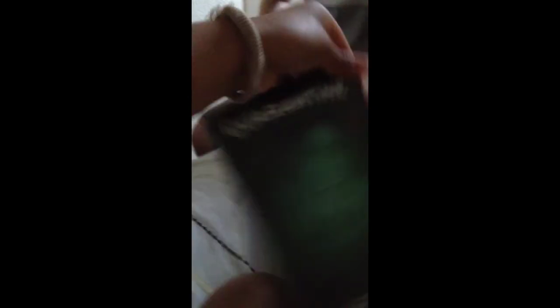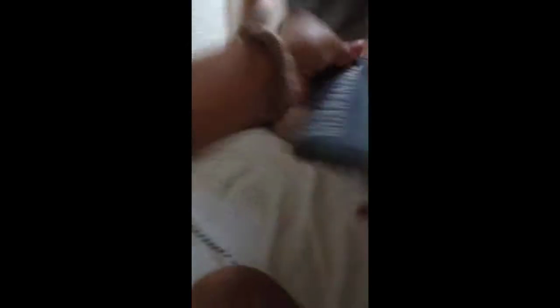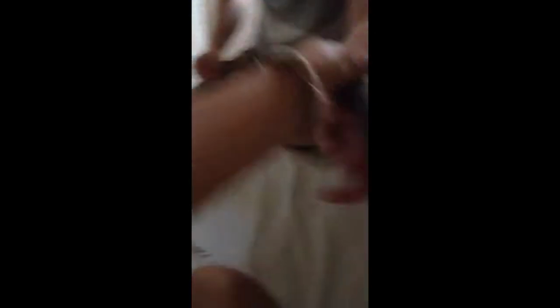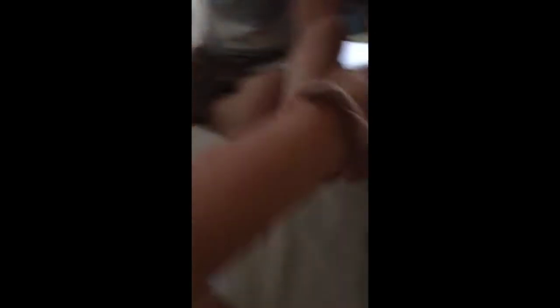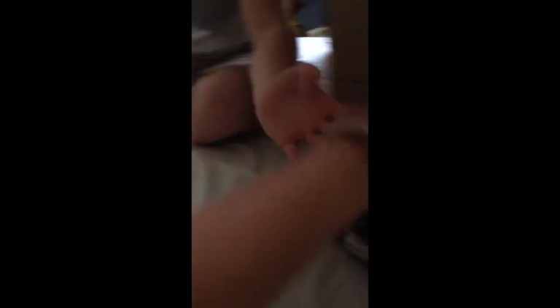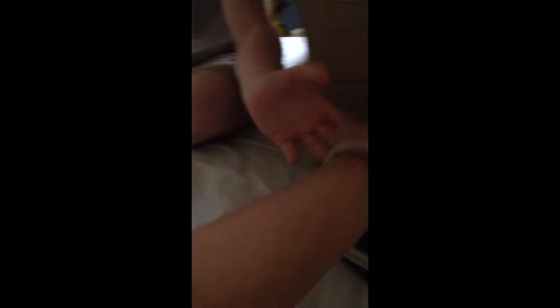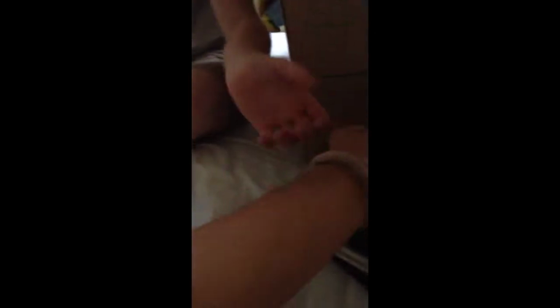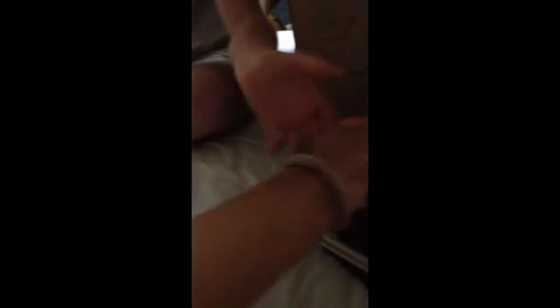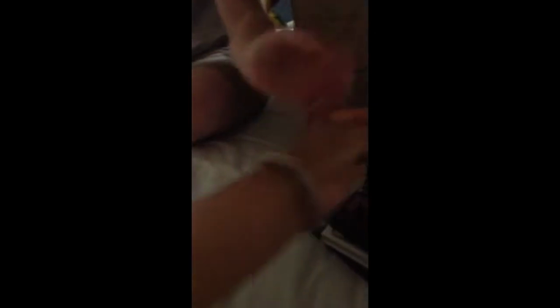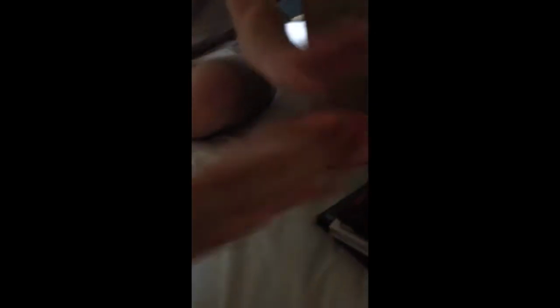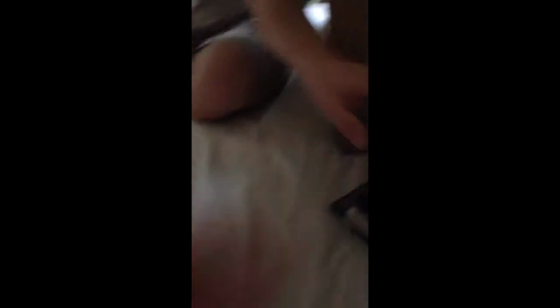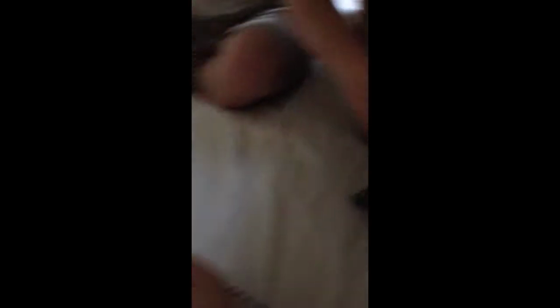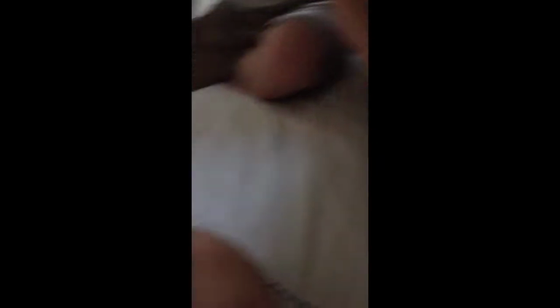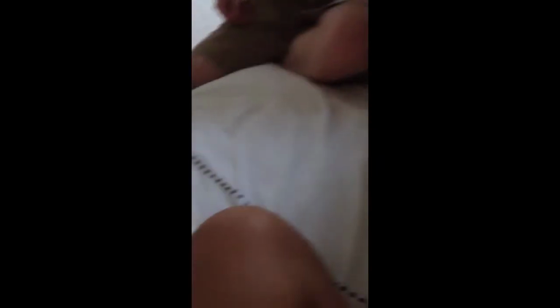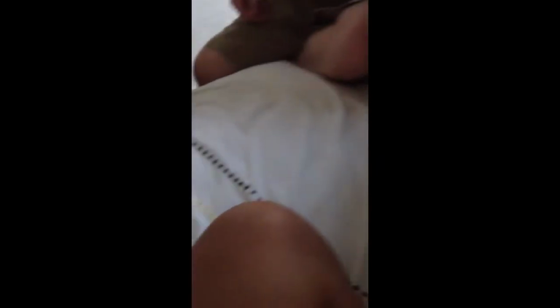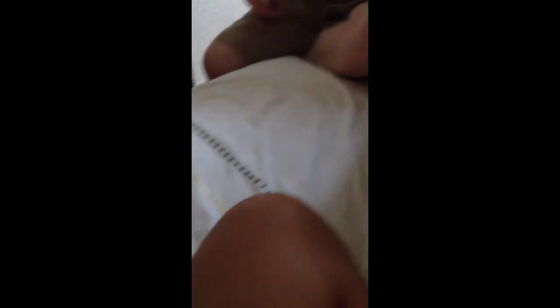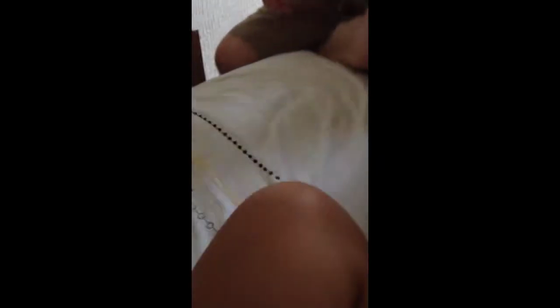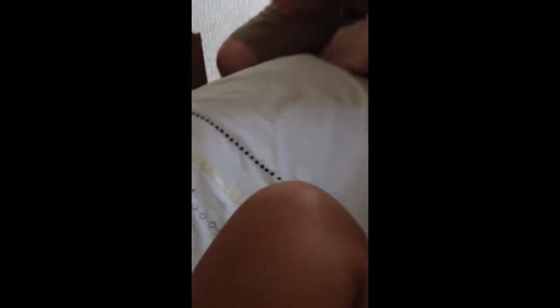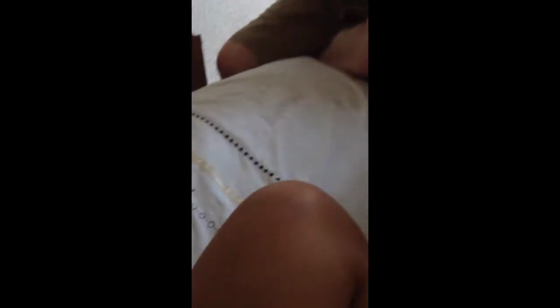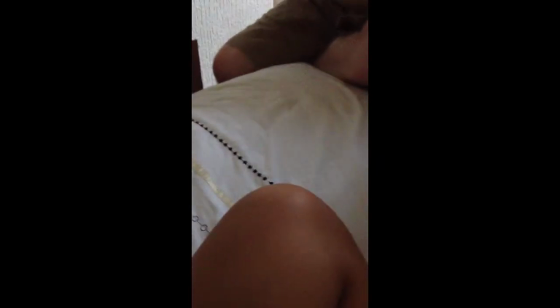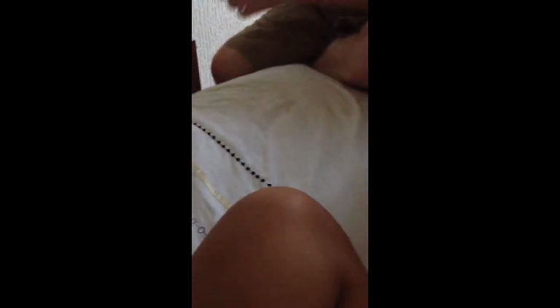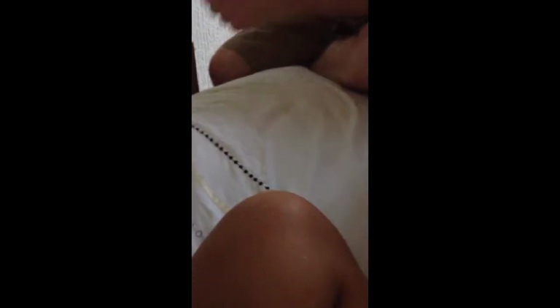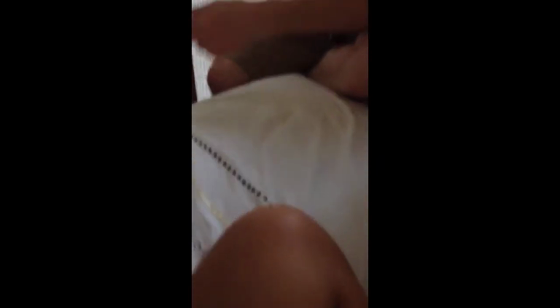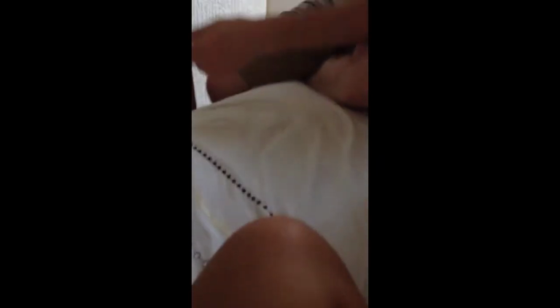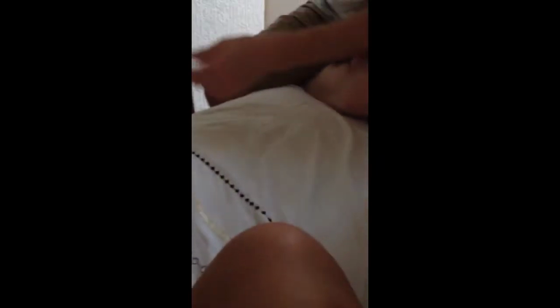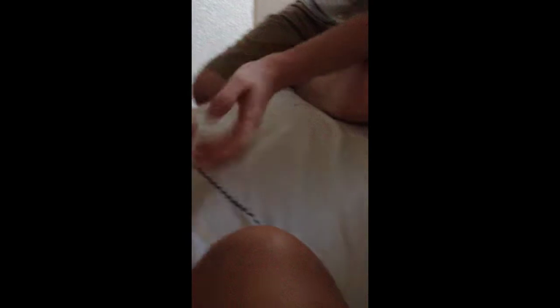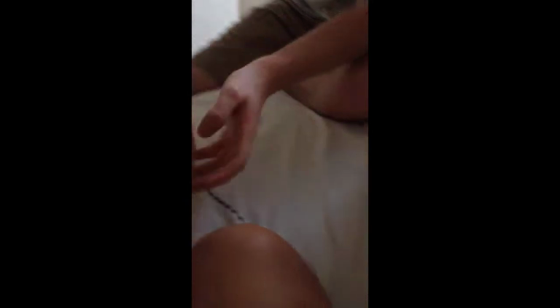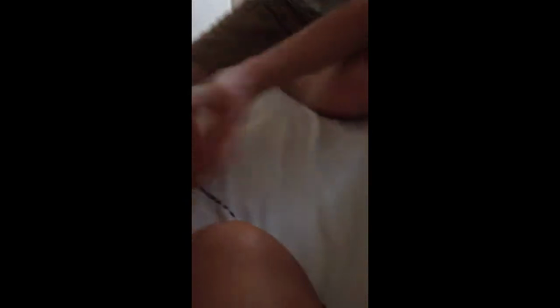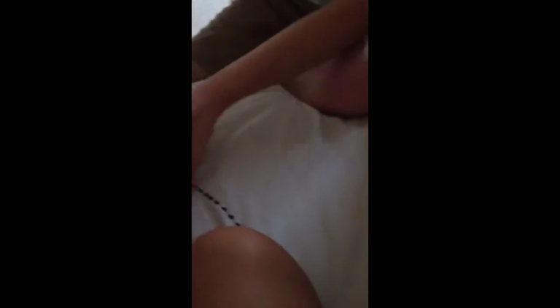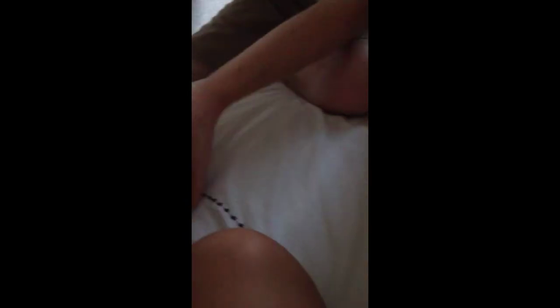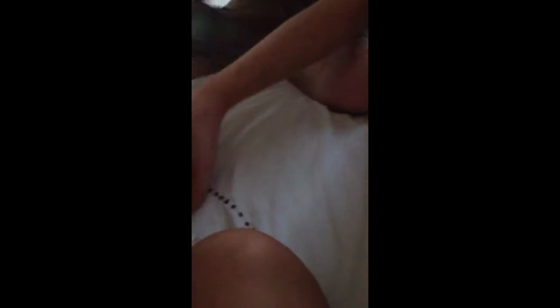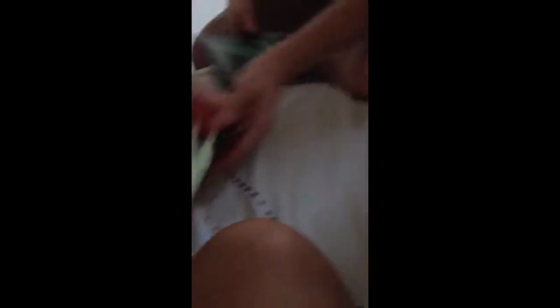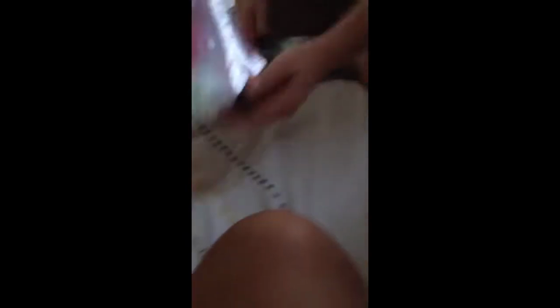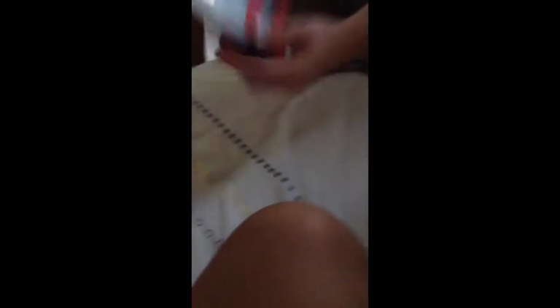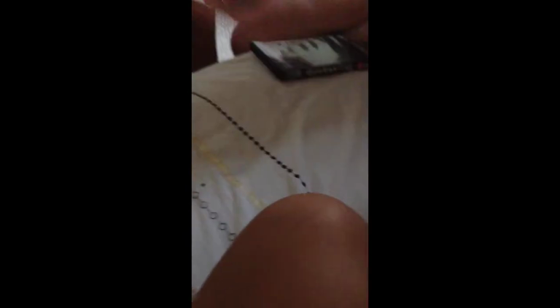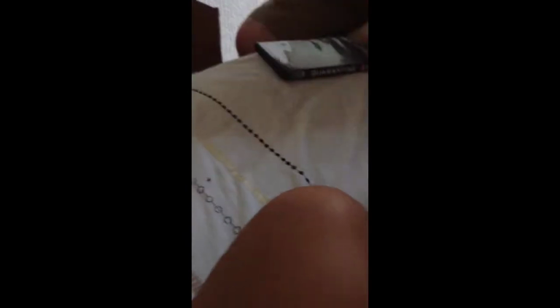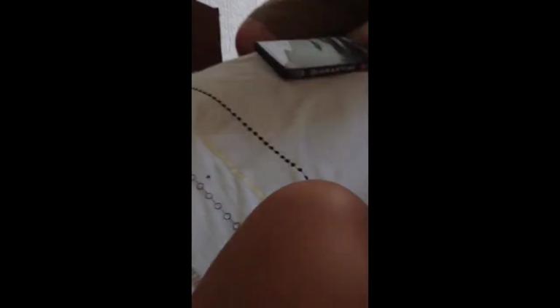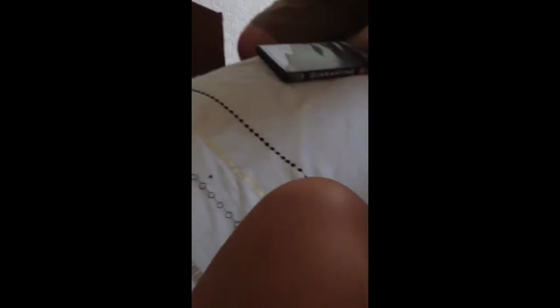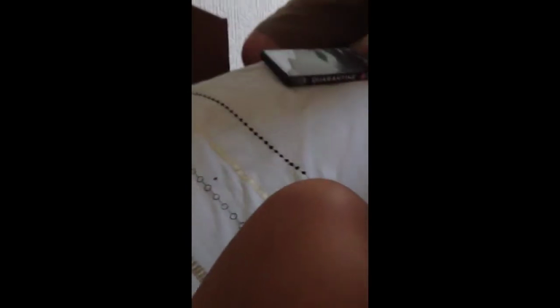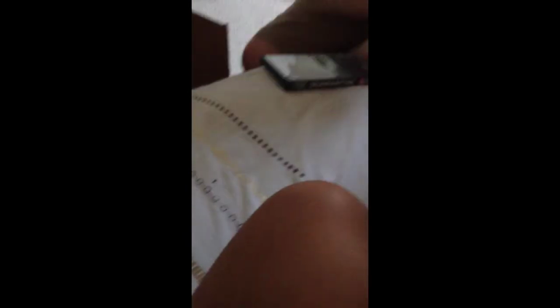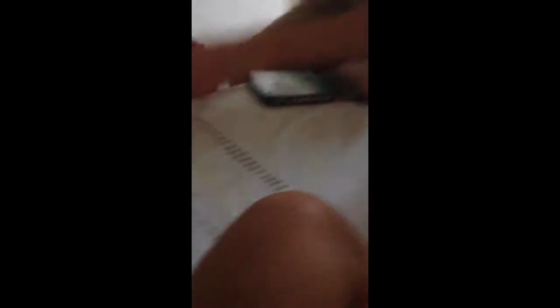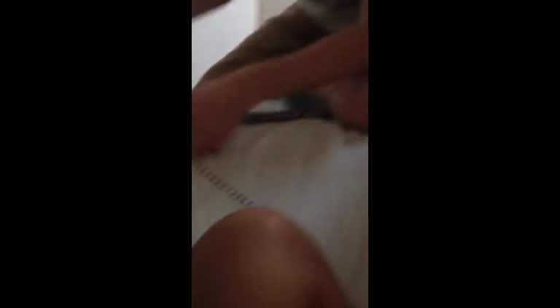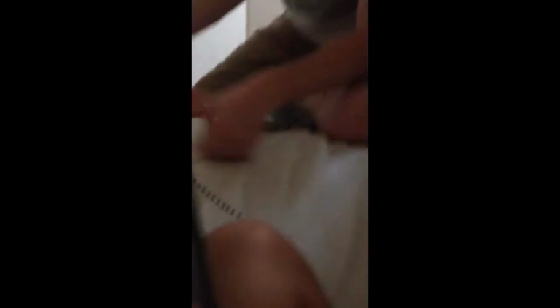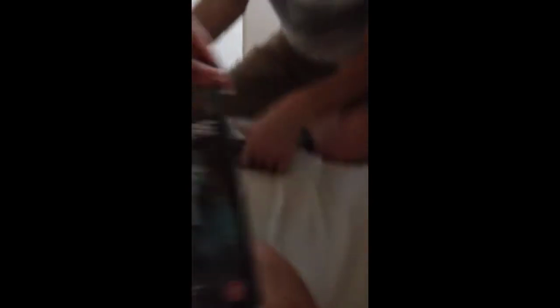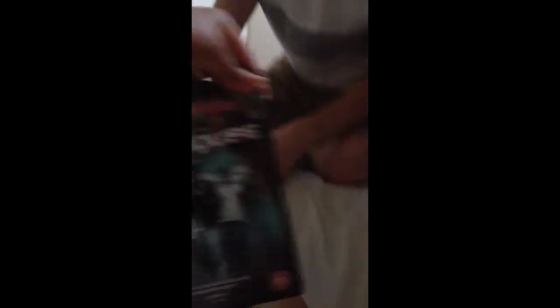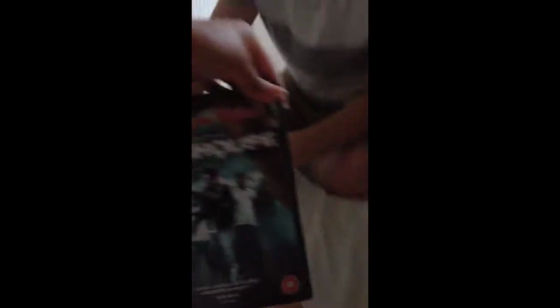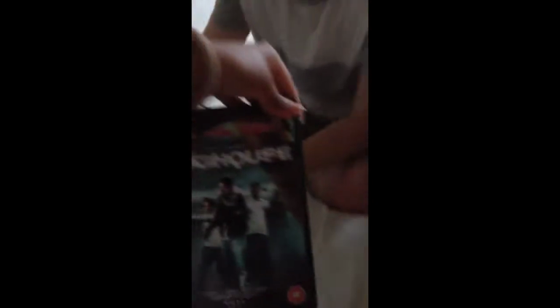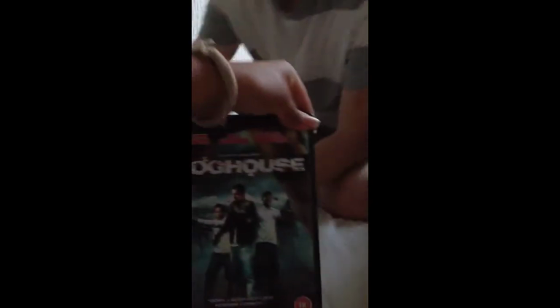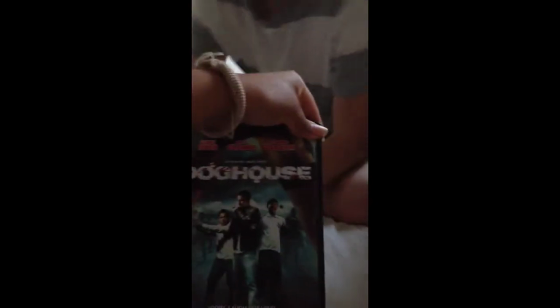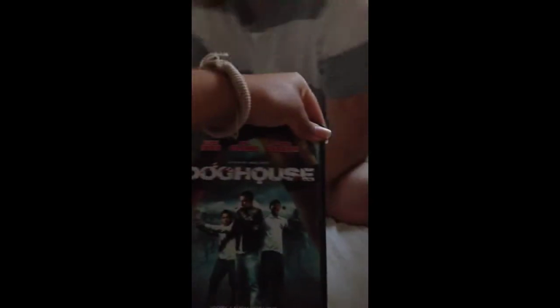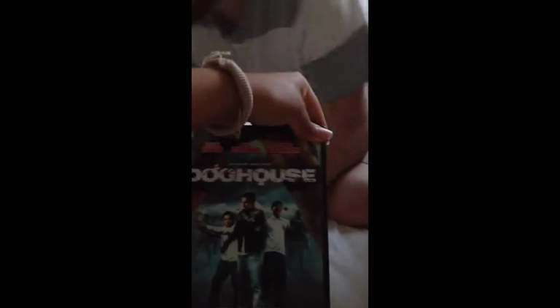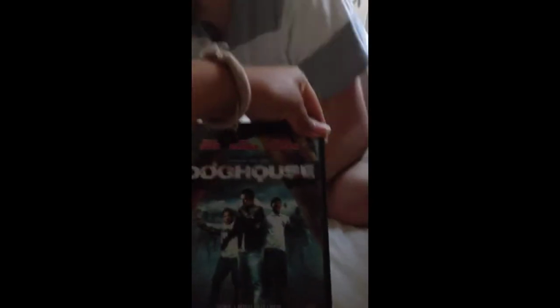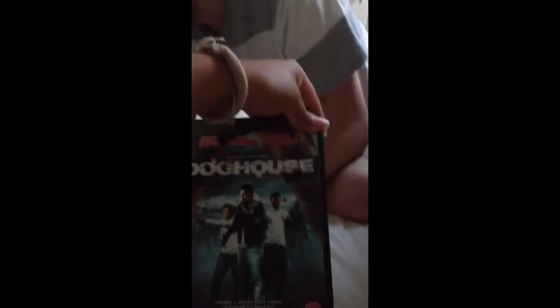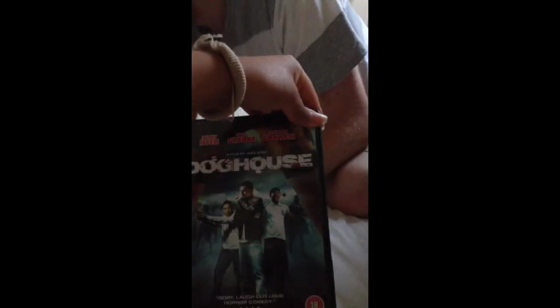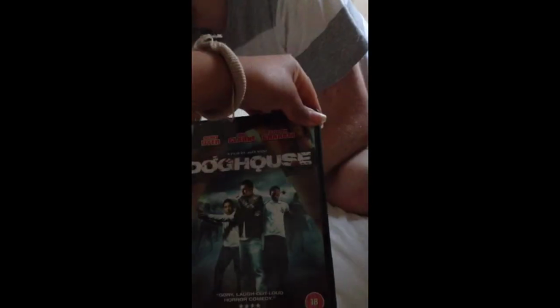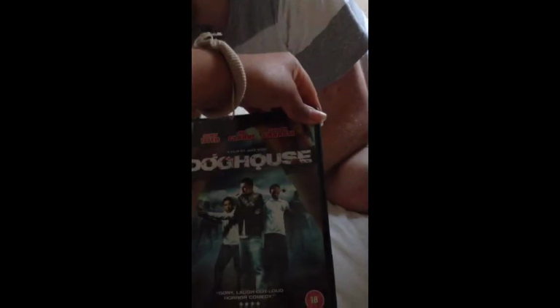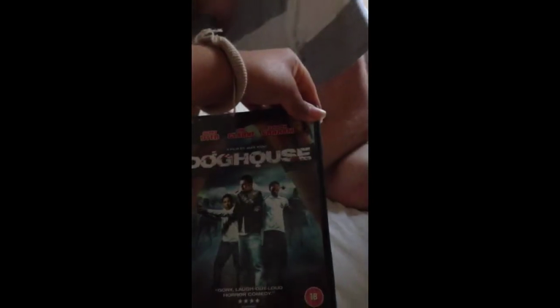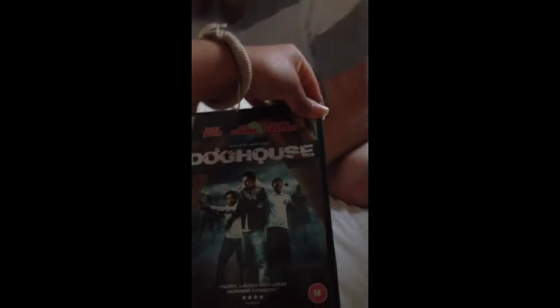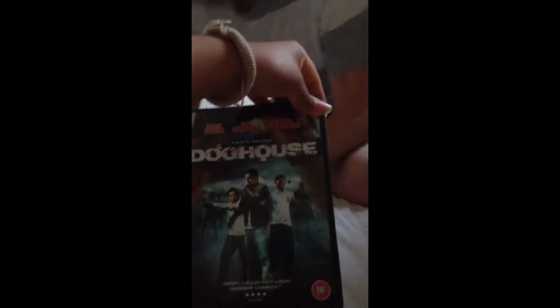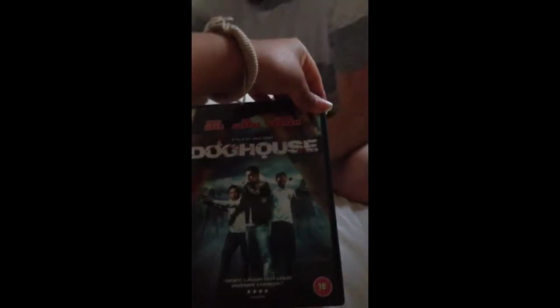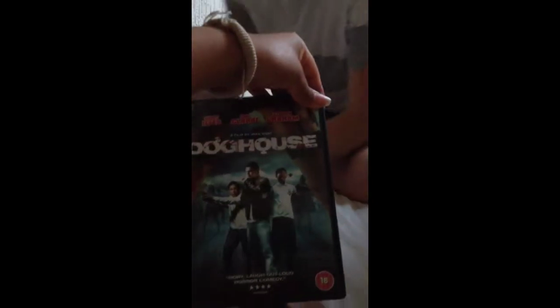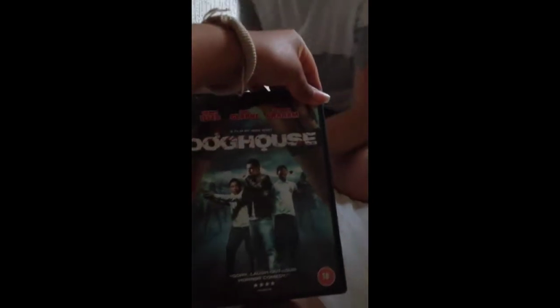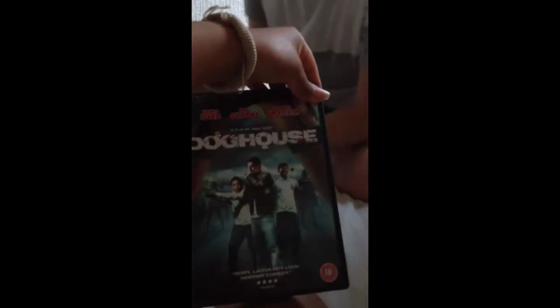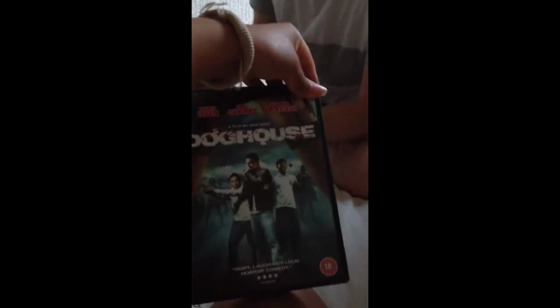I was all like, damn — that's the thing — big like damn, right. Quarantine — yes! Shaun of the Dead — Dog House — yes!